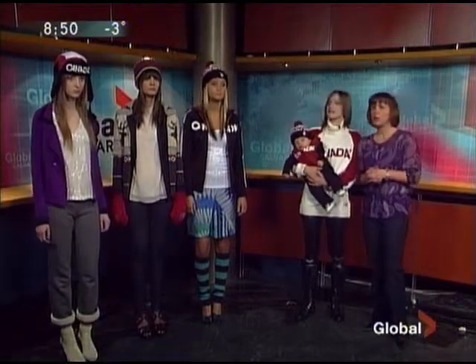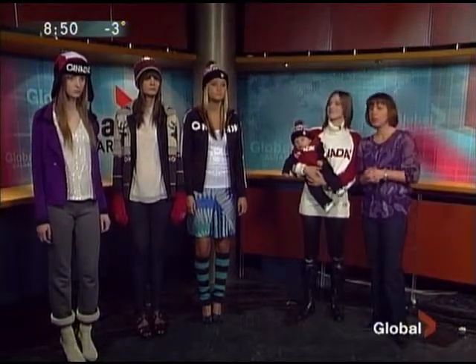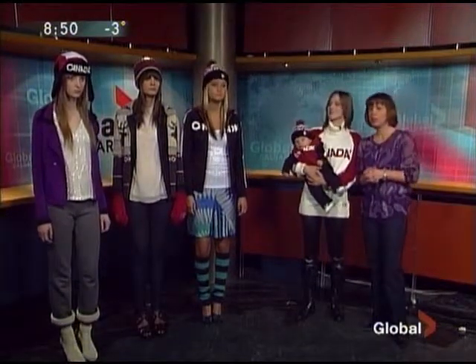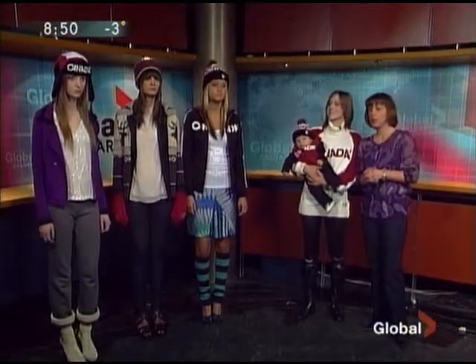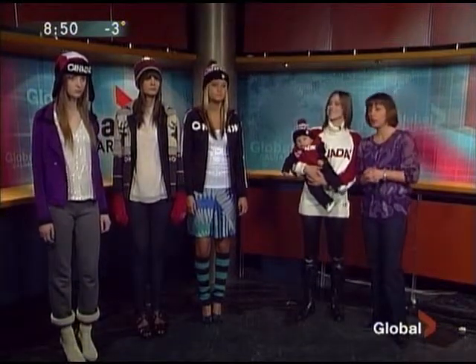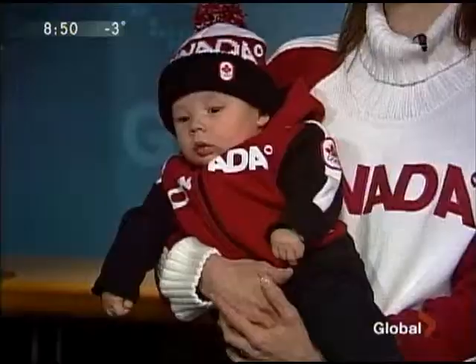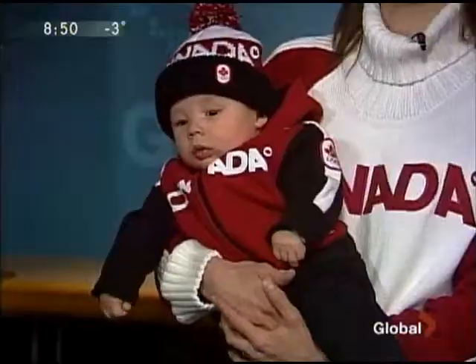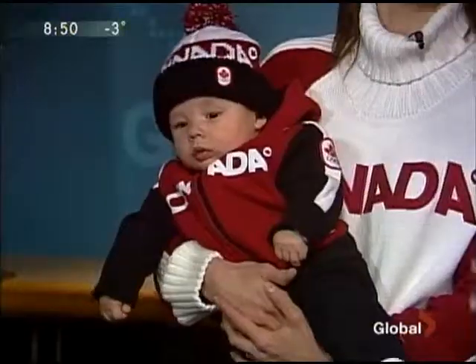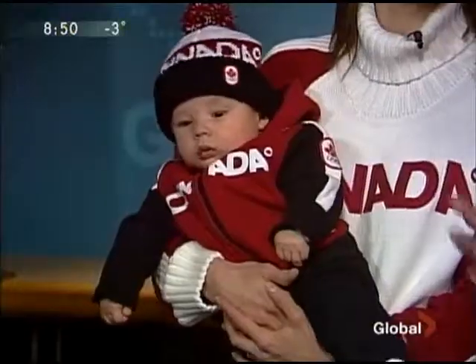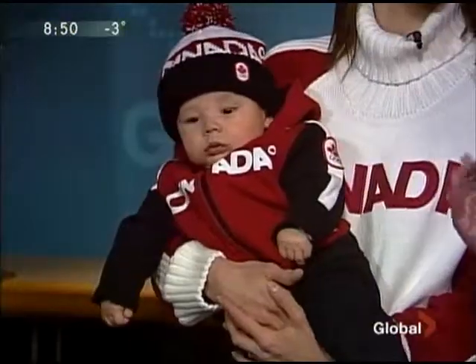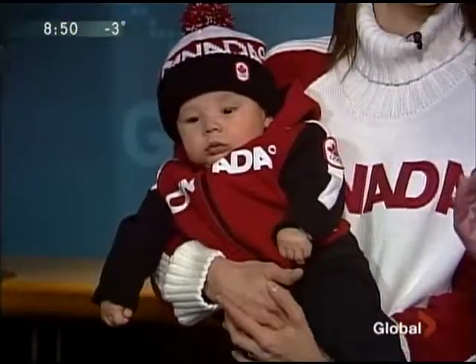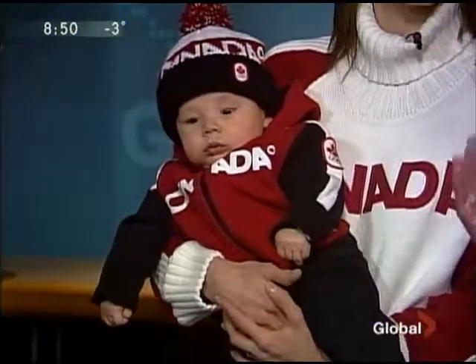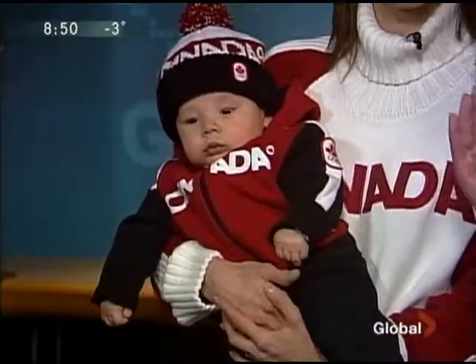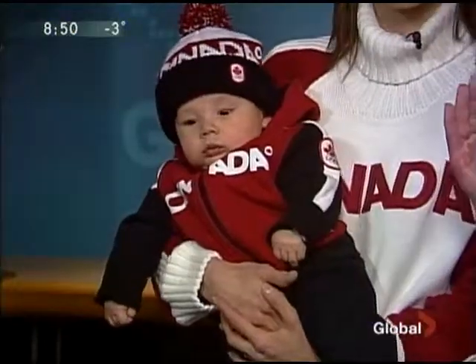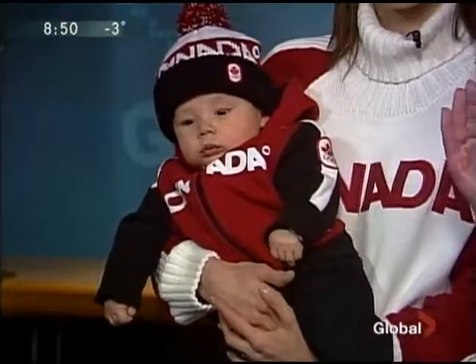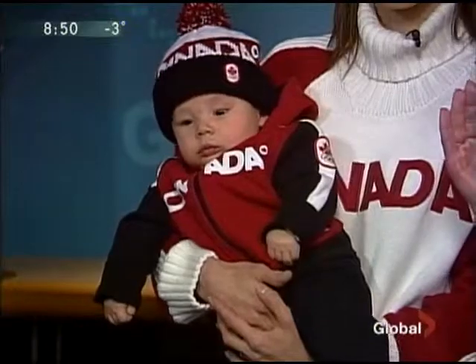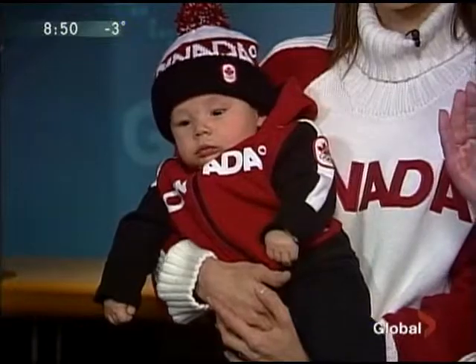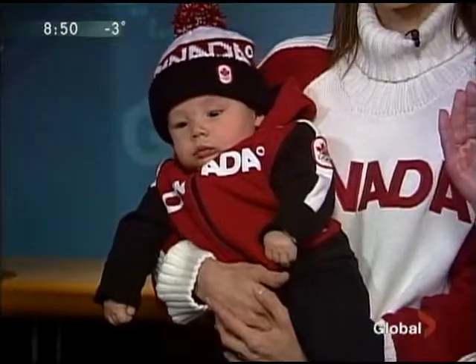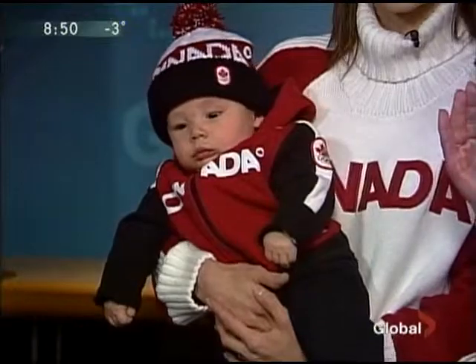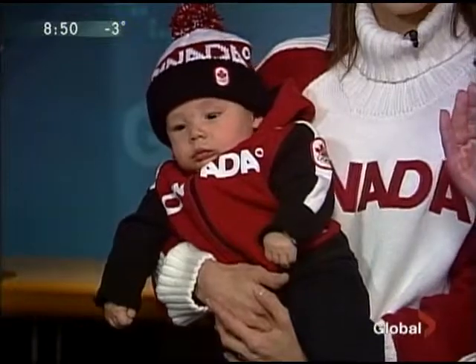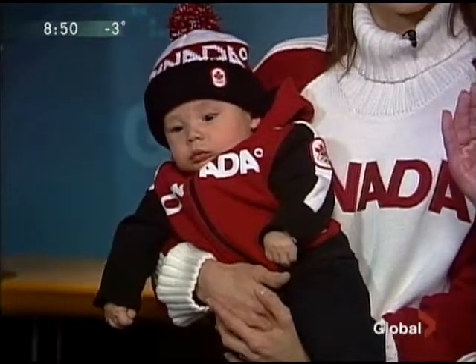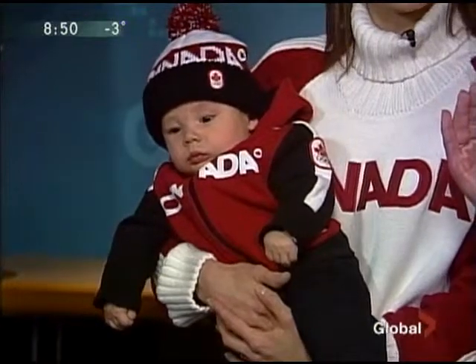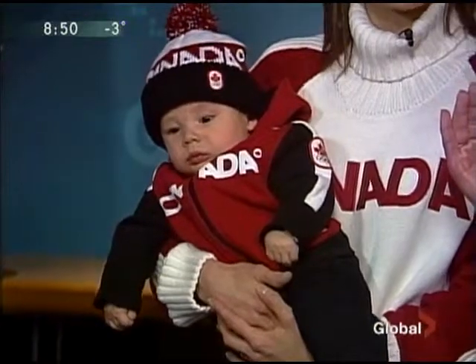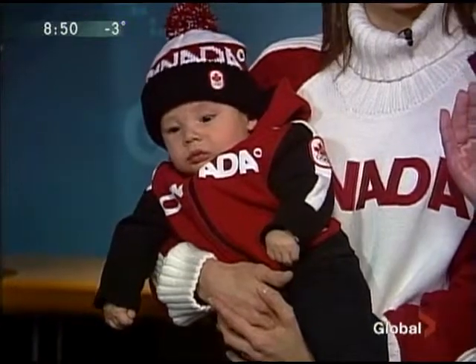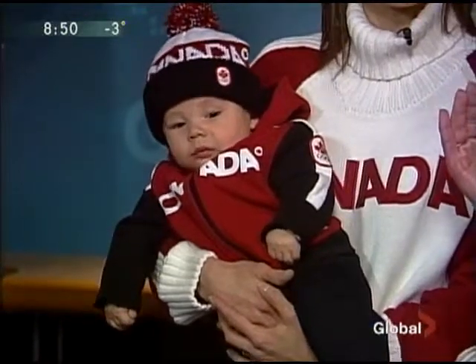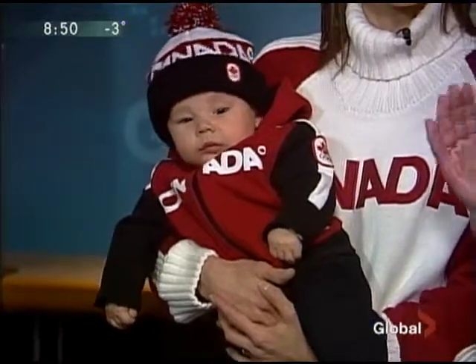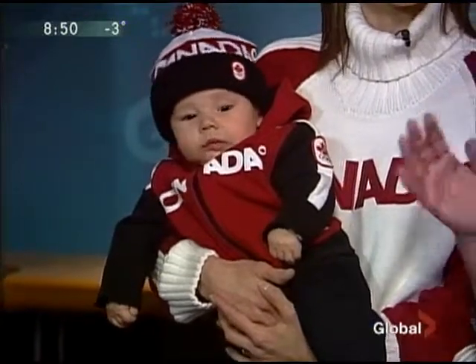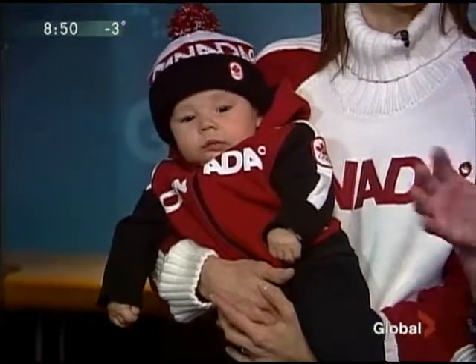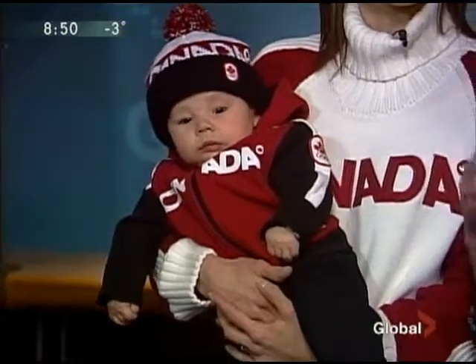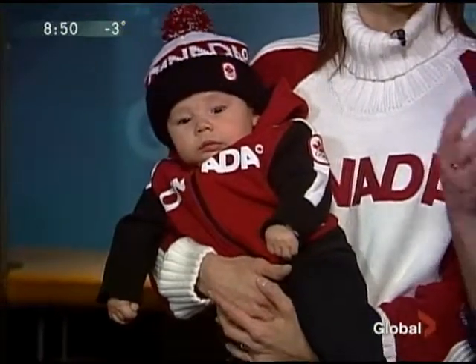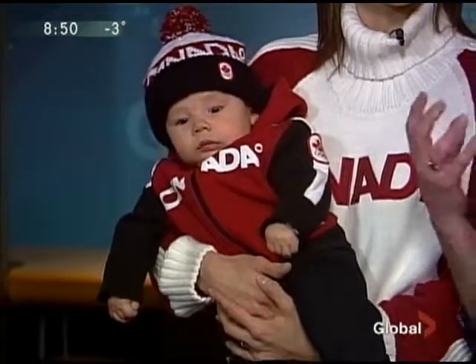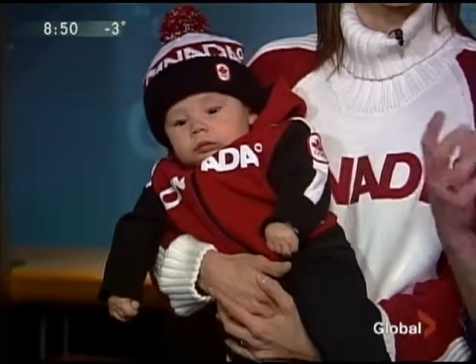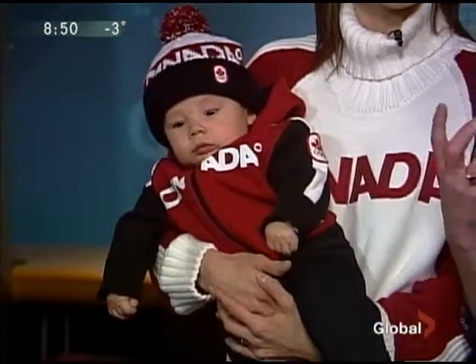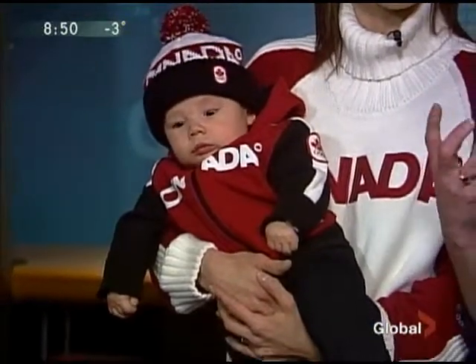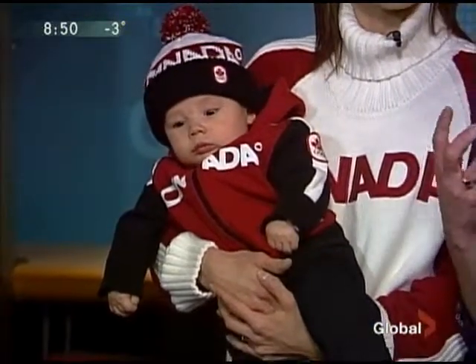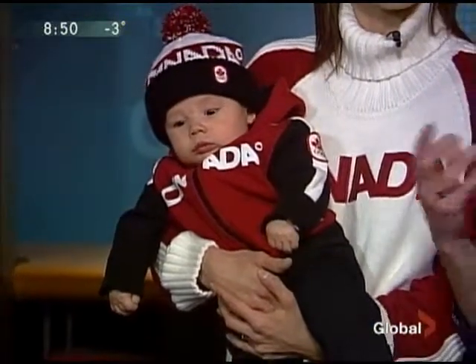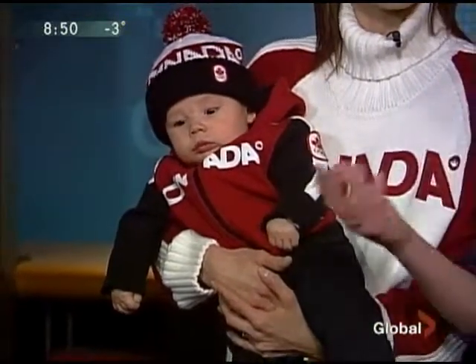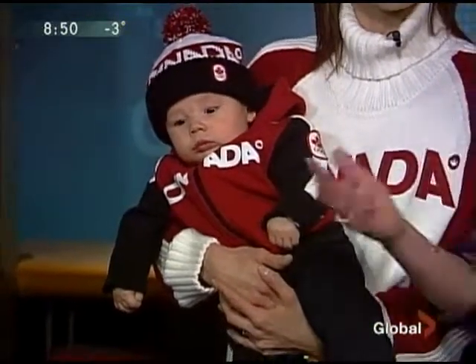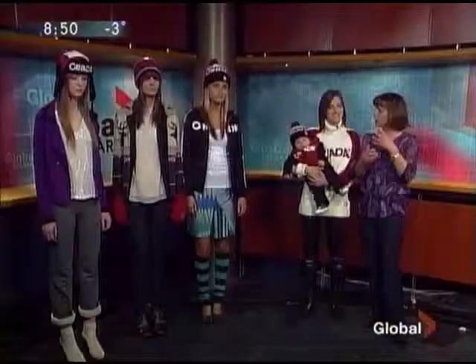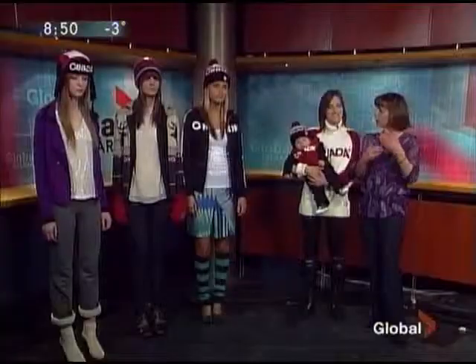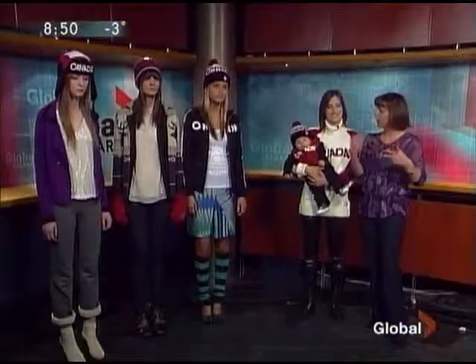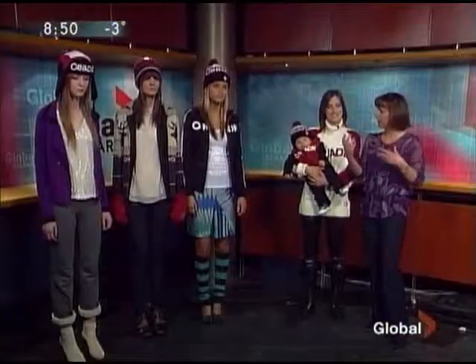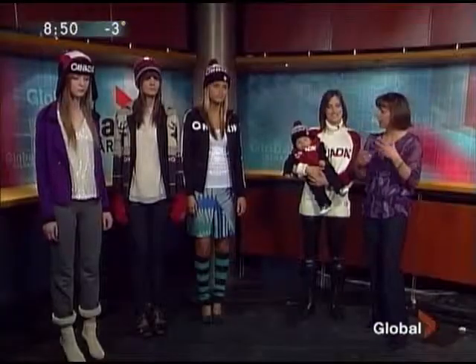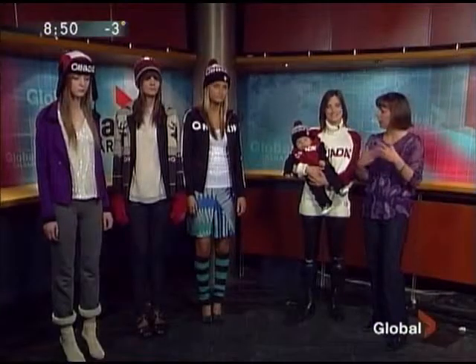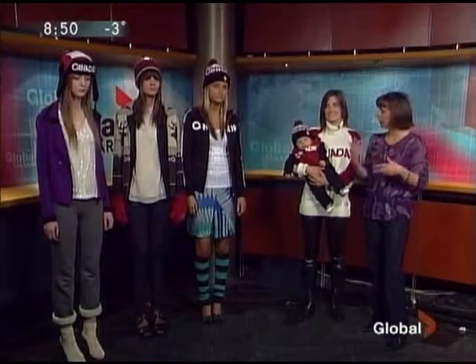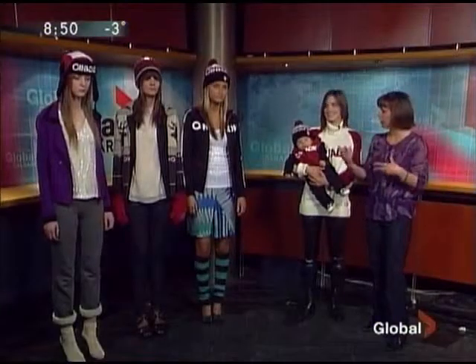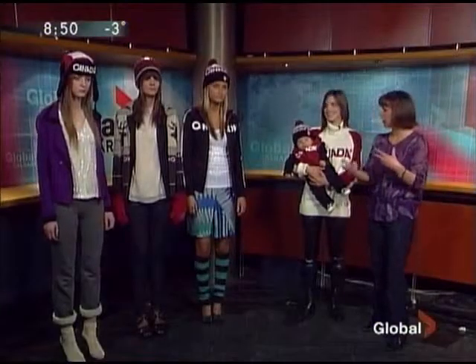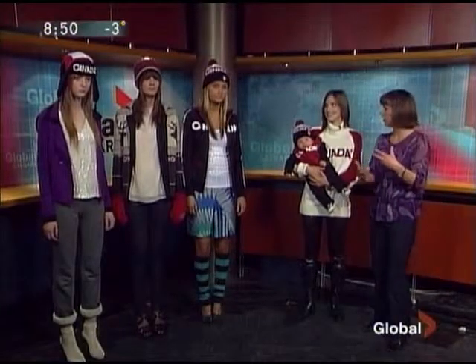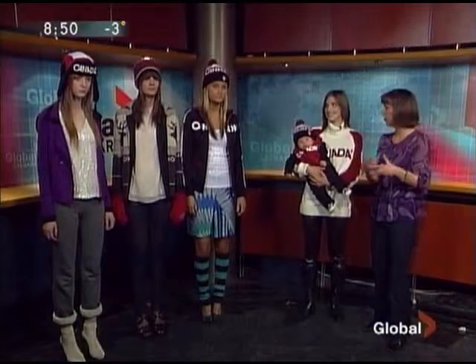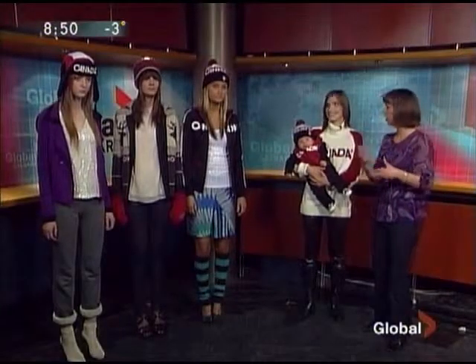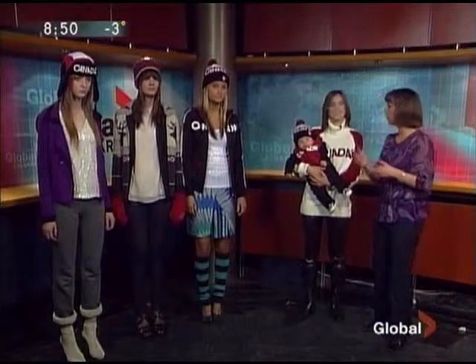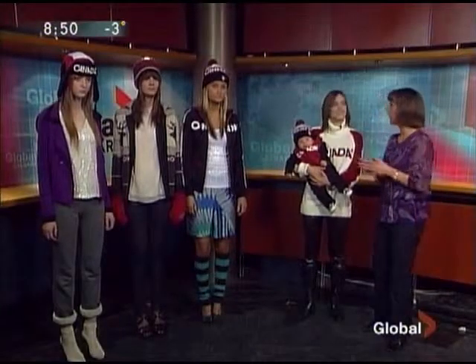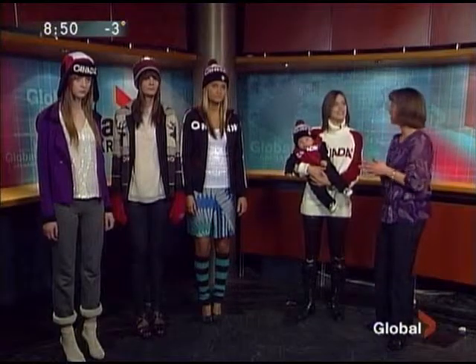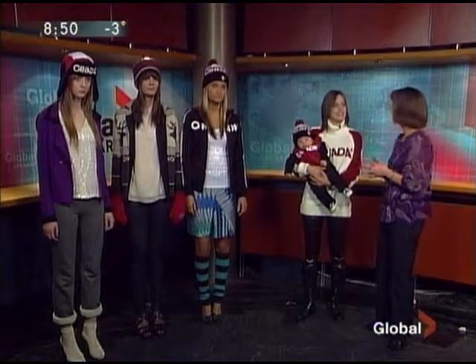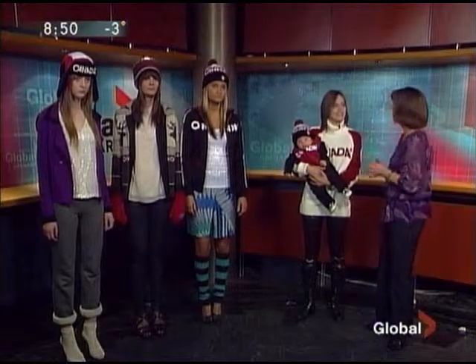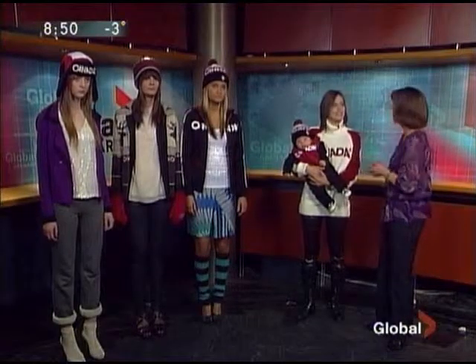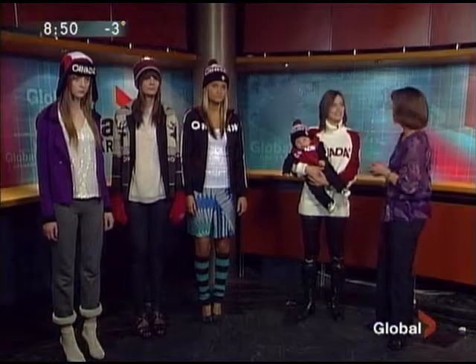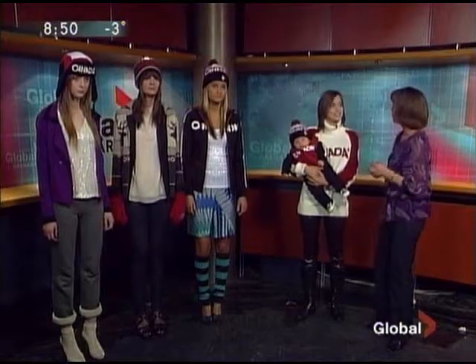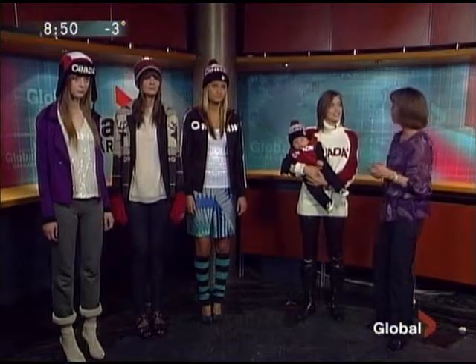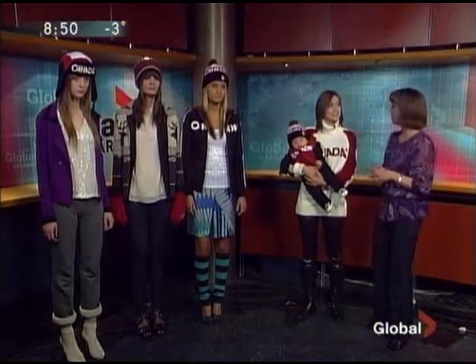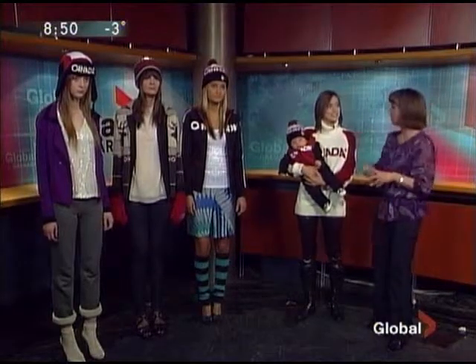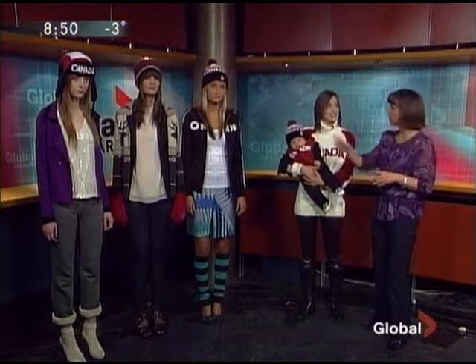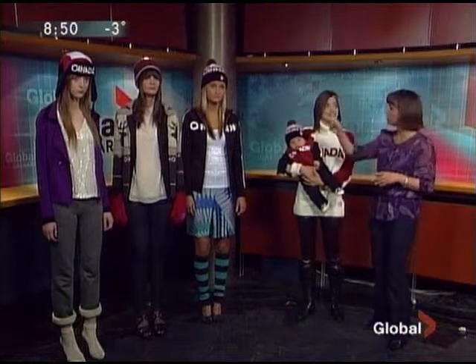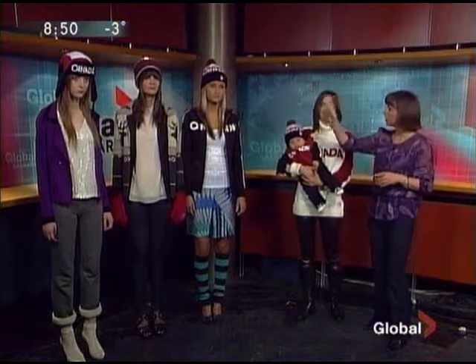So we maybe don't go head to toe in Olympic wear. We can pick a couple of pieces and combine that with our regular clothes and still show our colors.